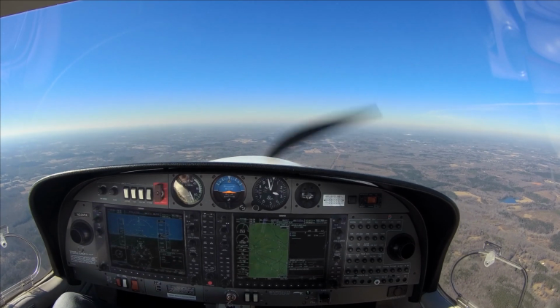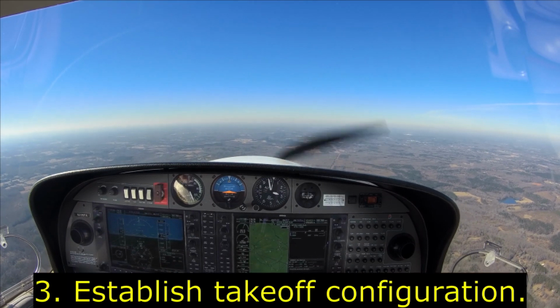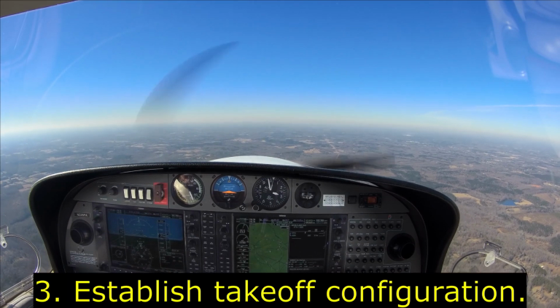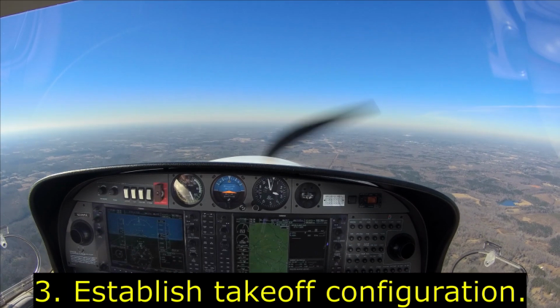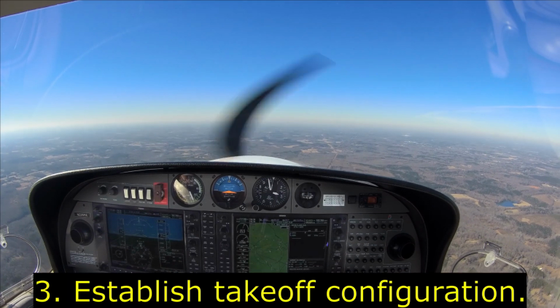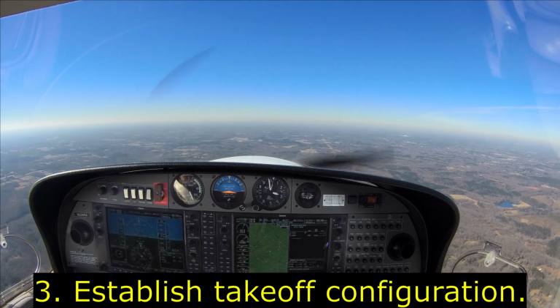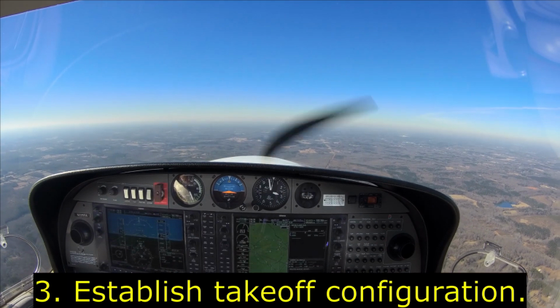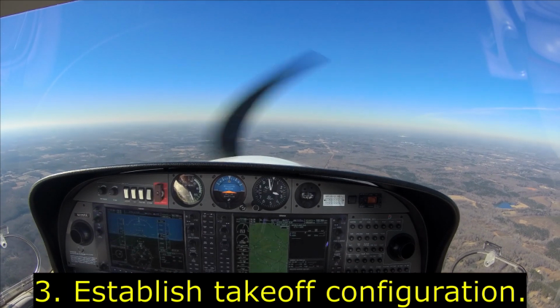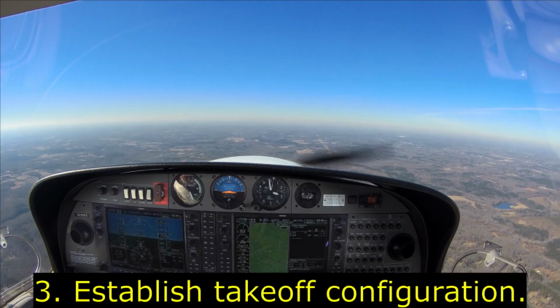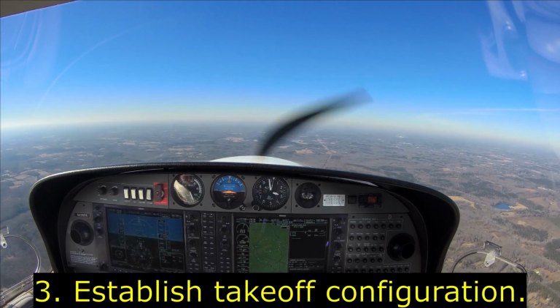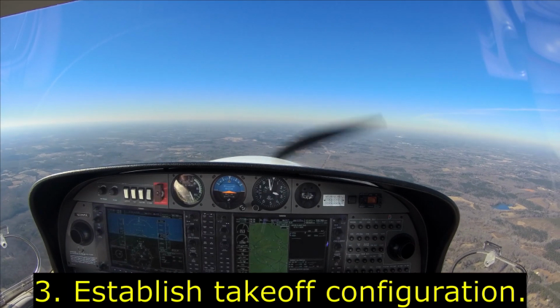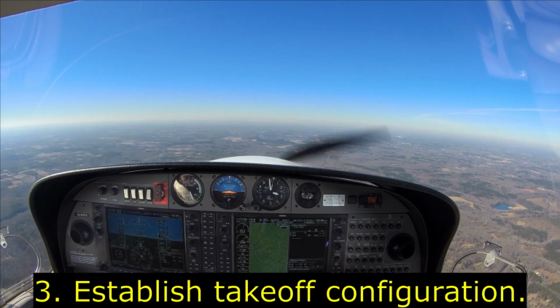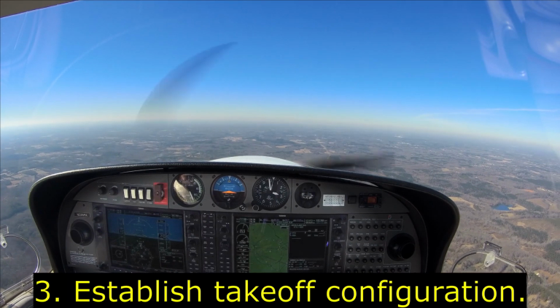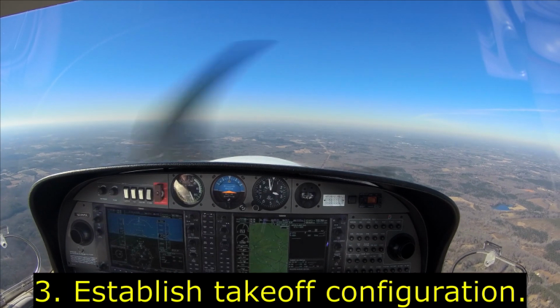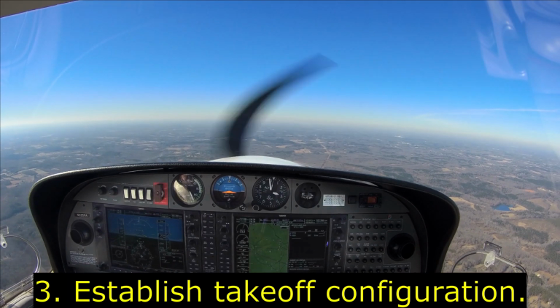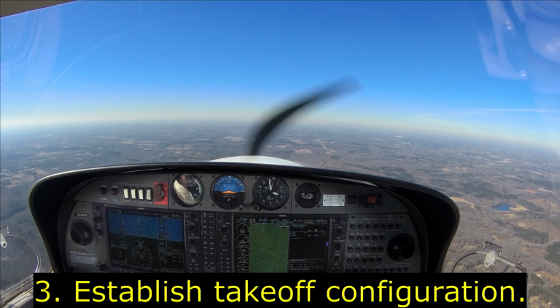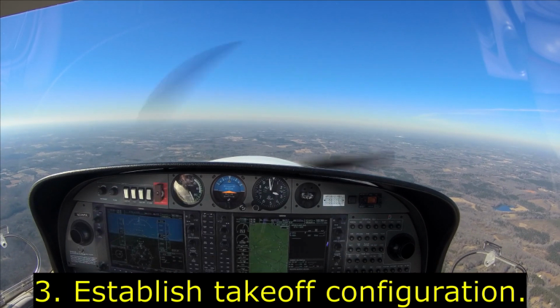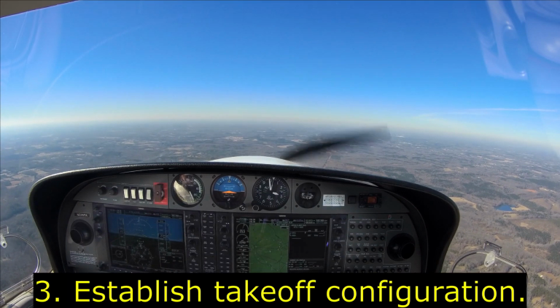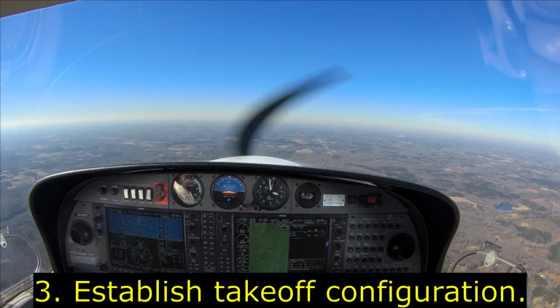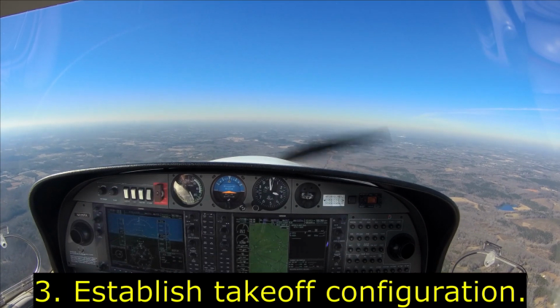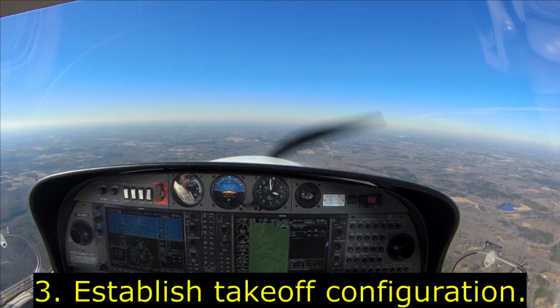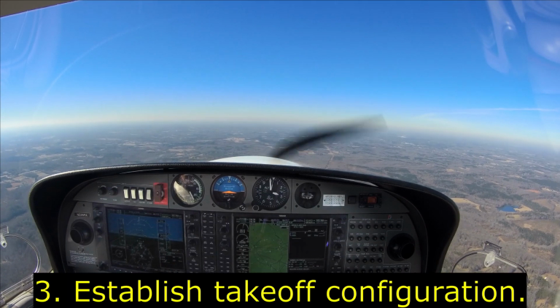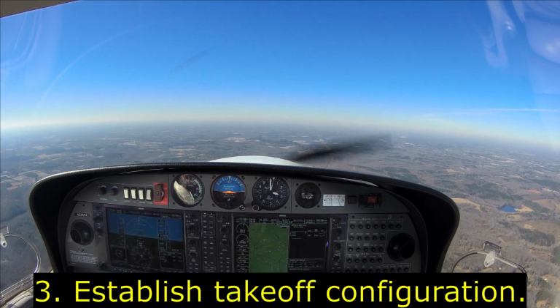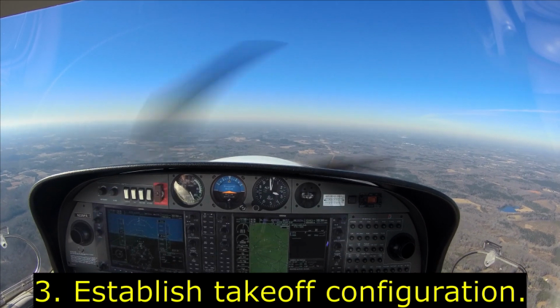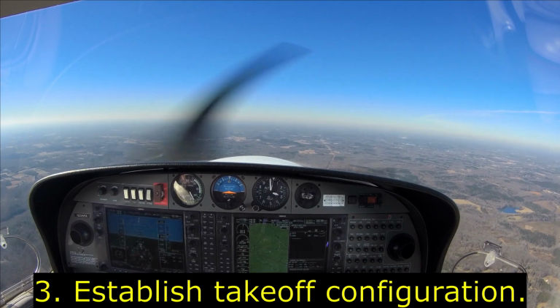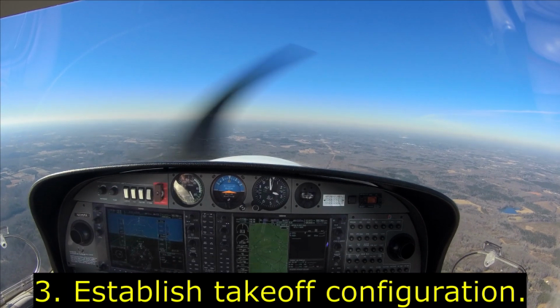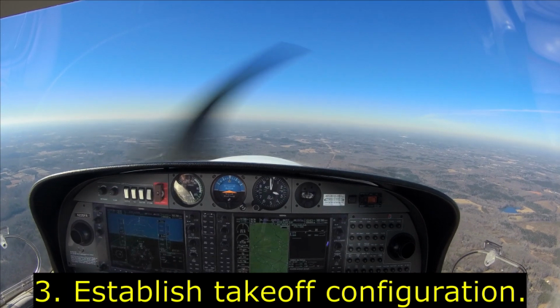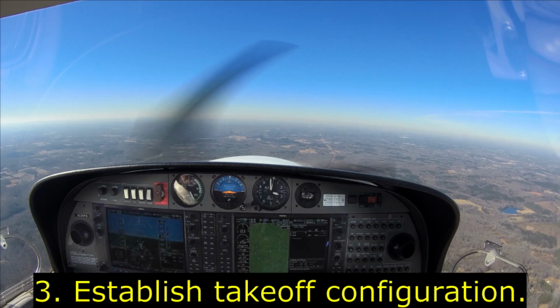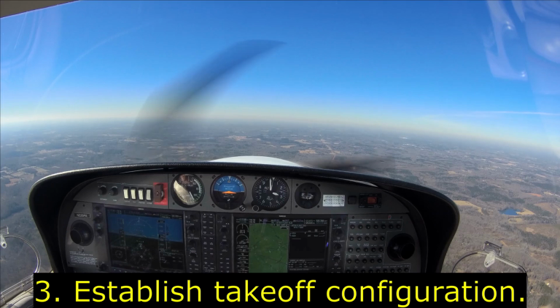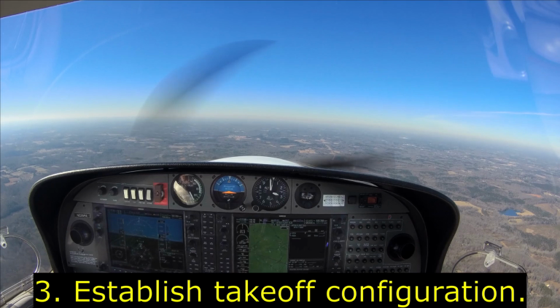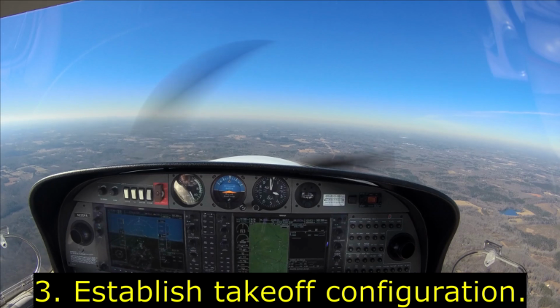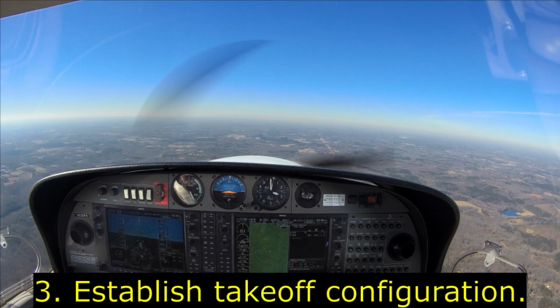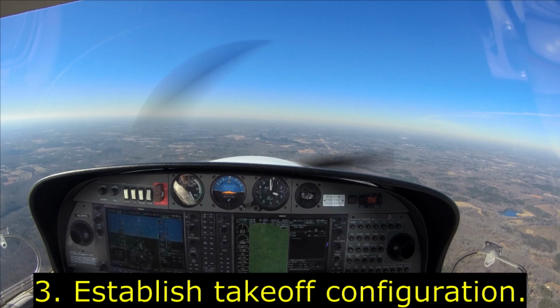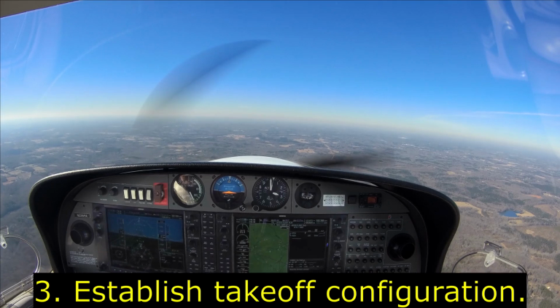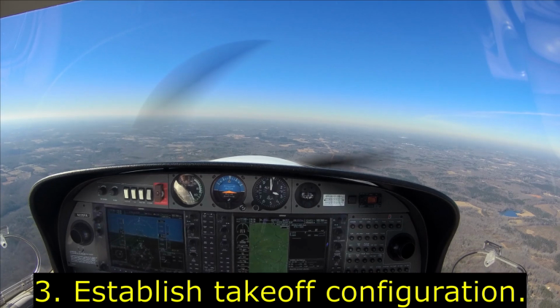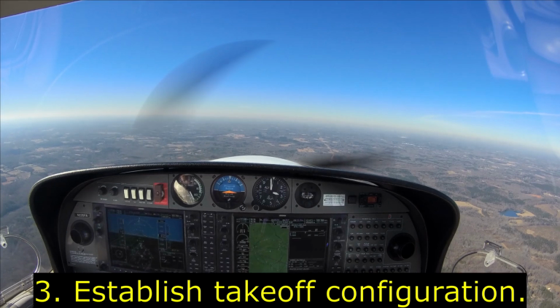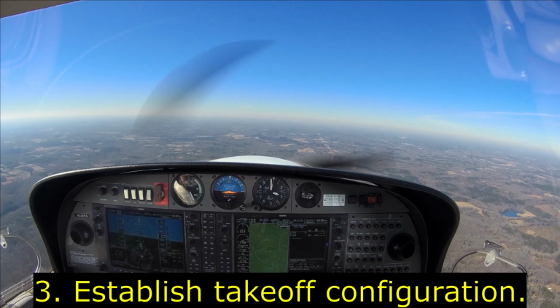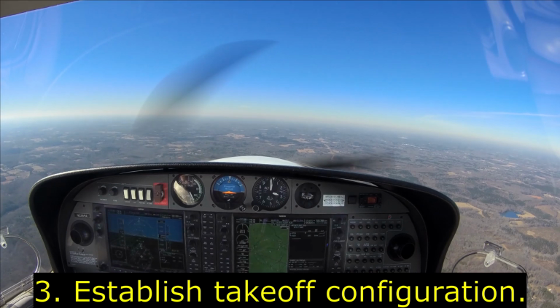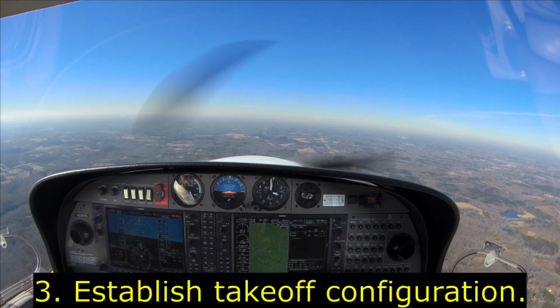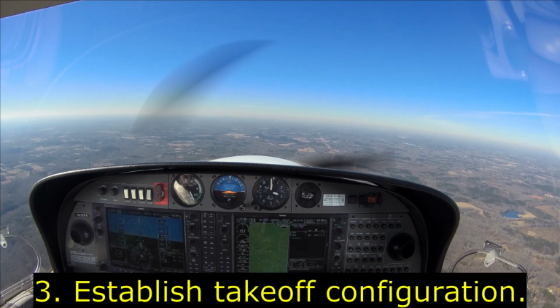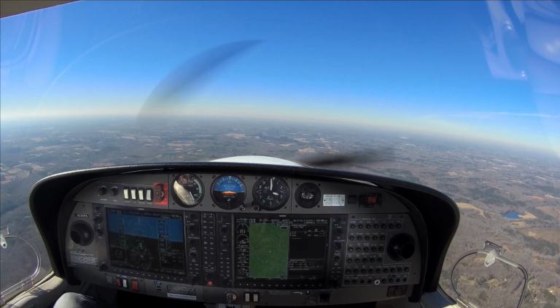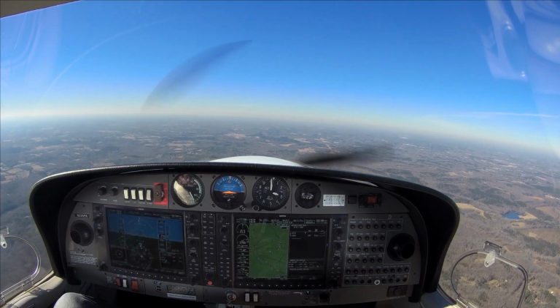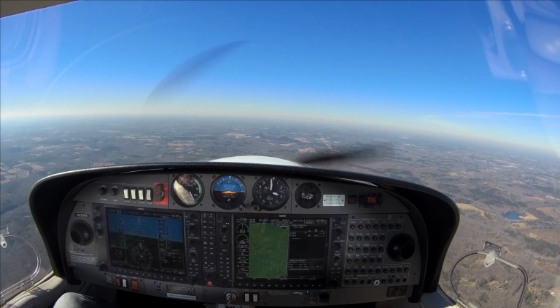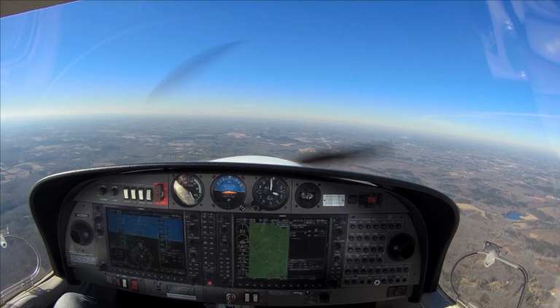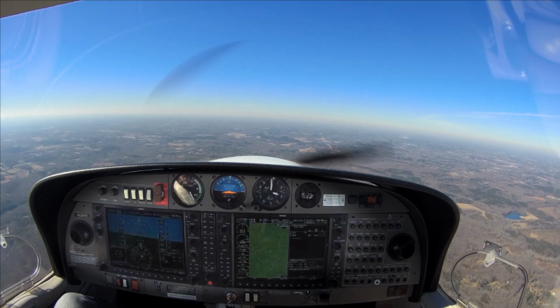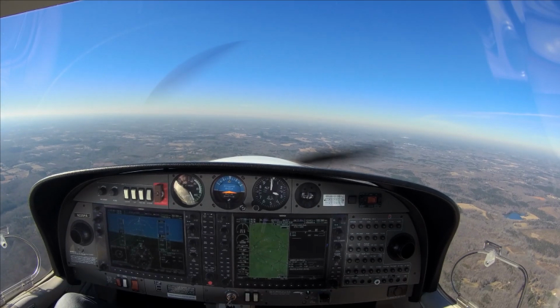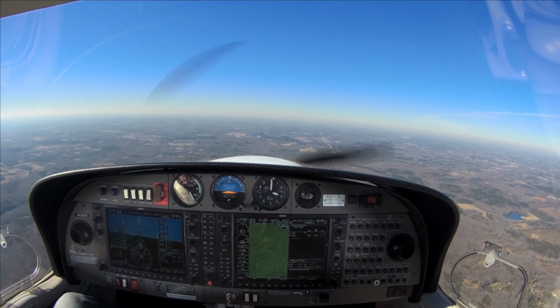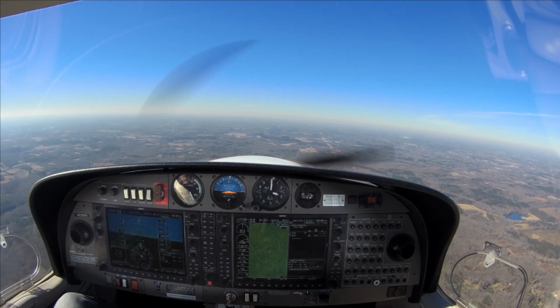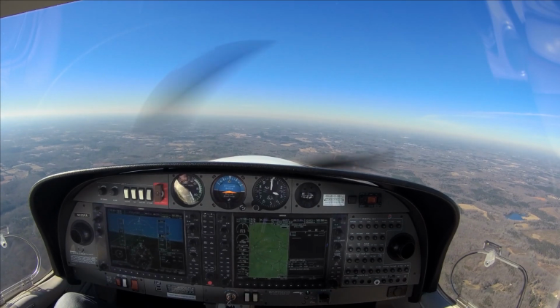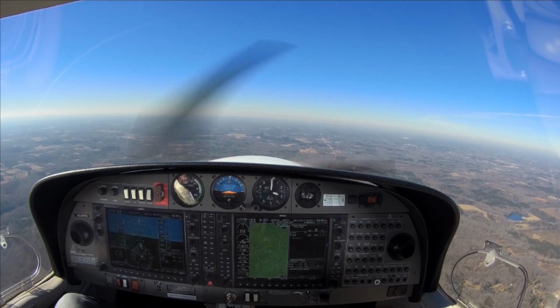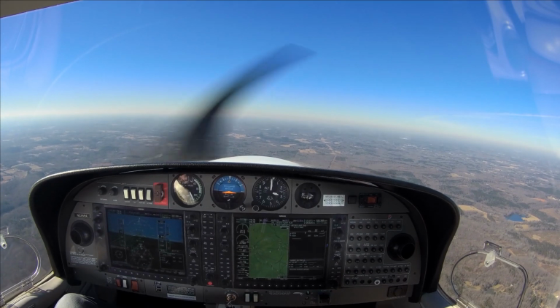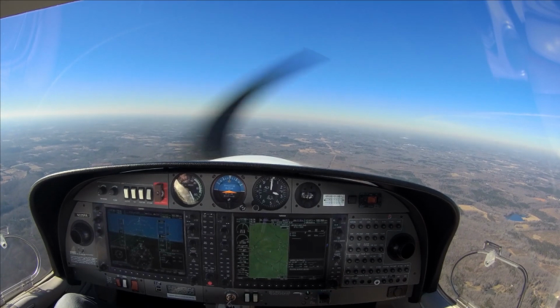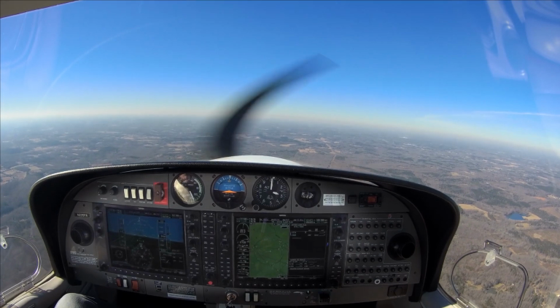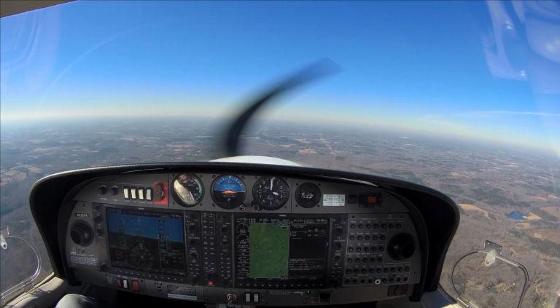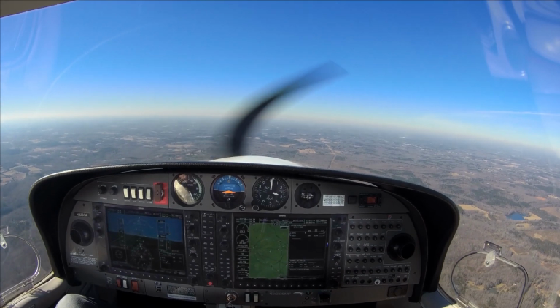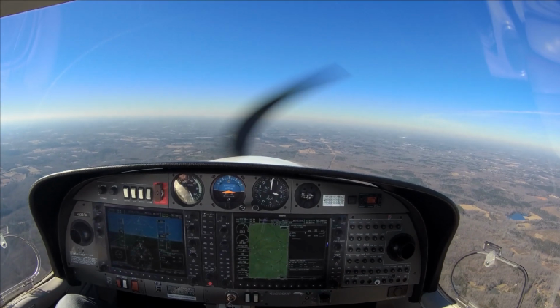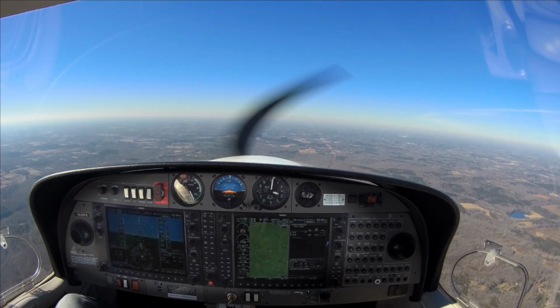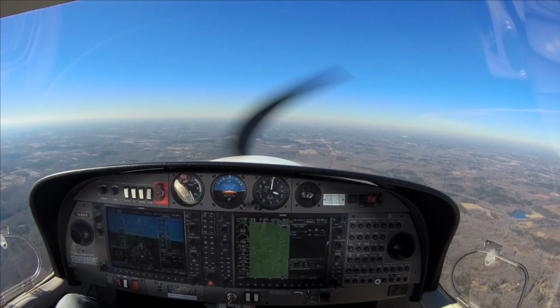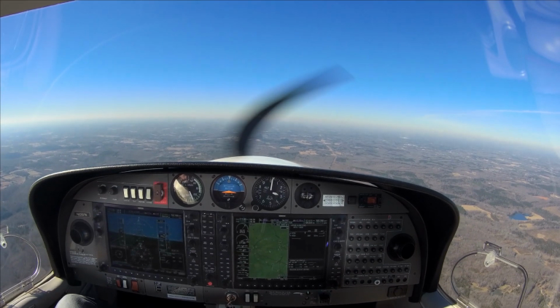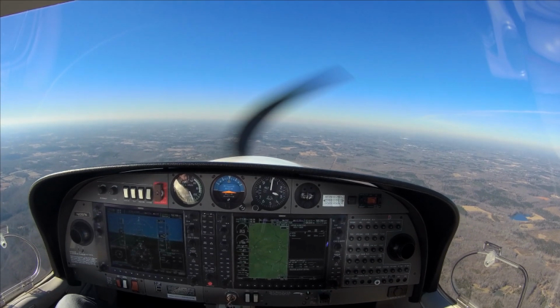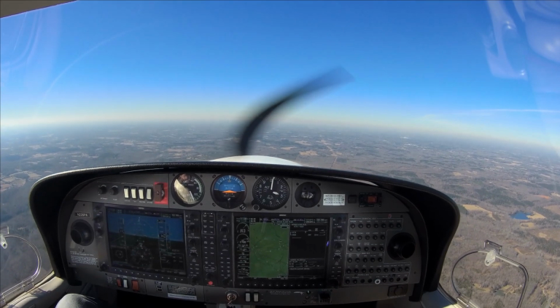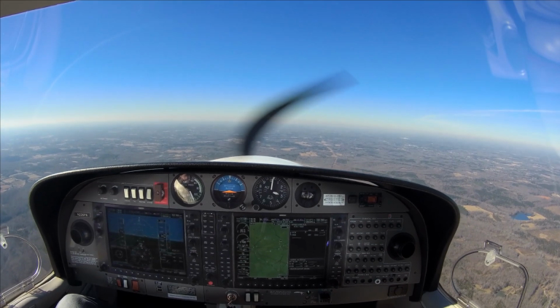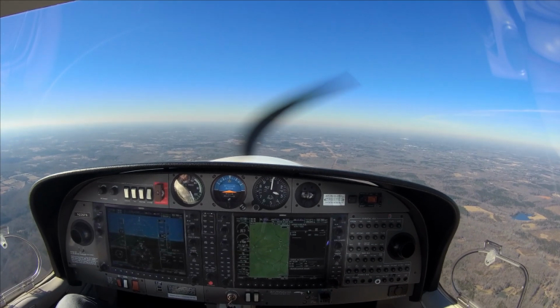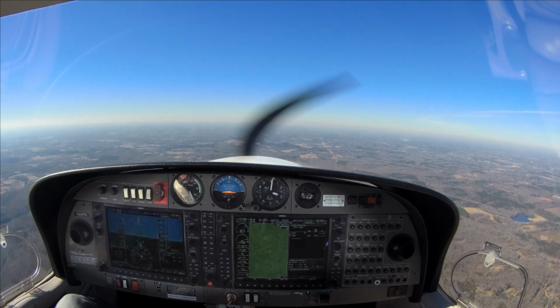Now, bring our prop full, bring our fuel pump on, and get to the park line.